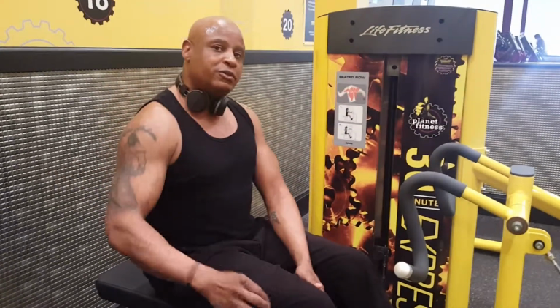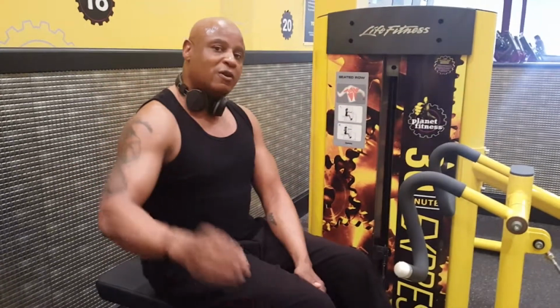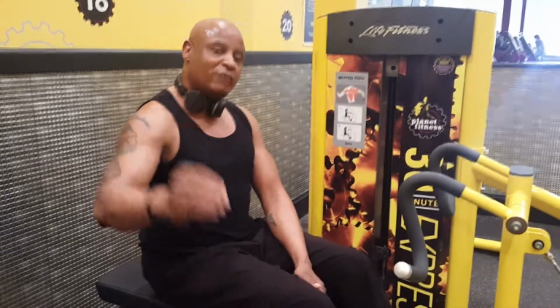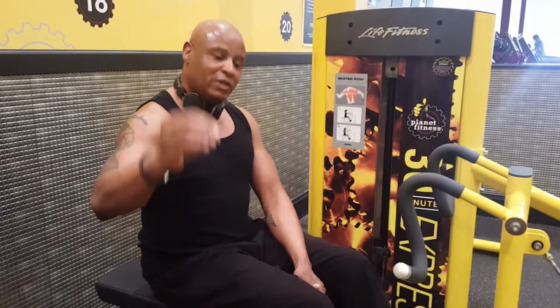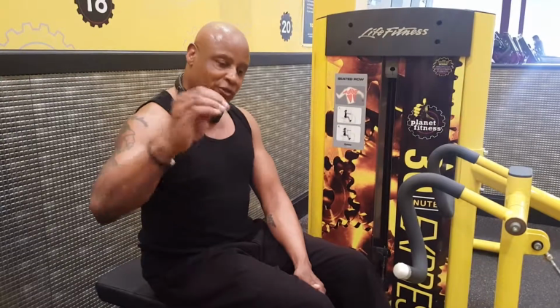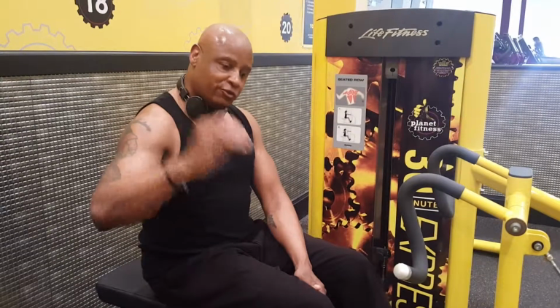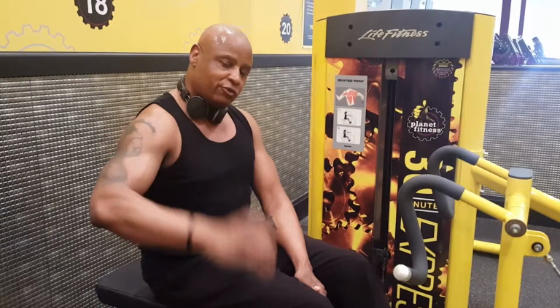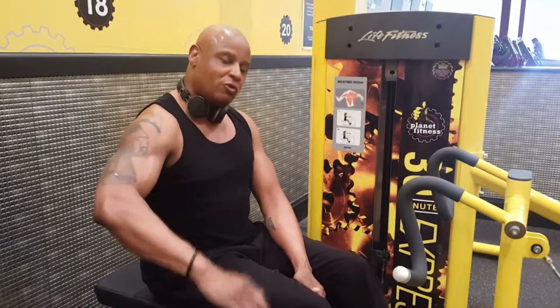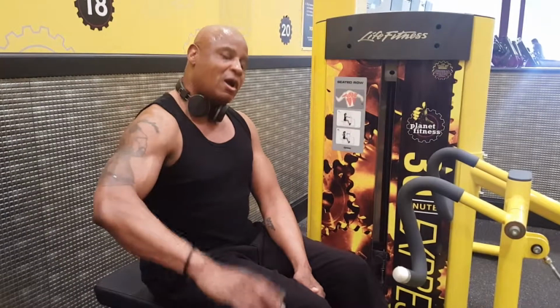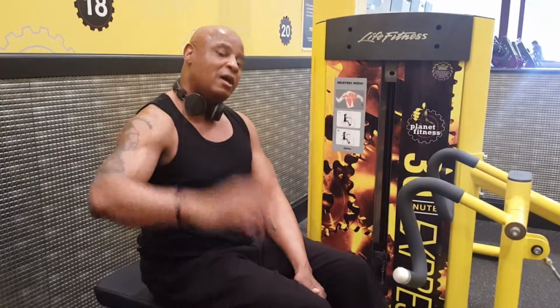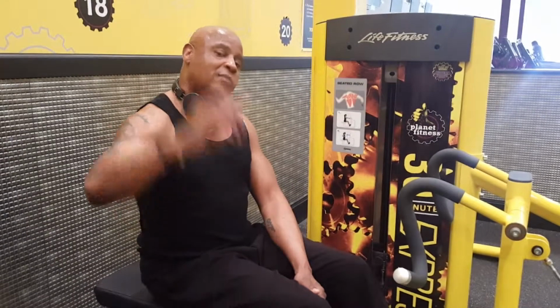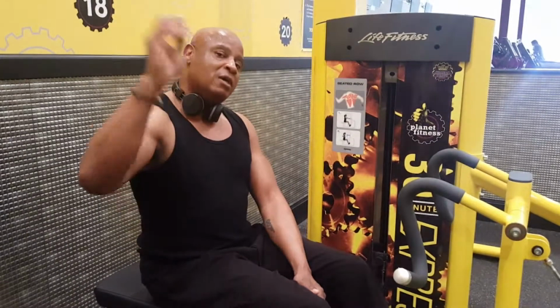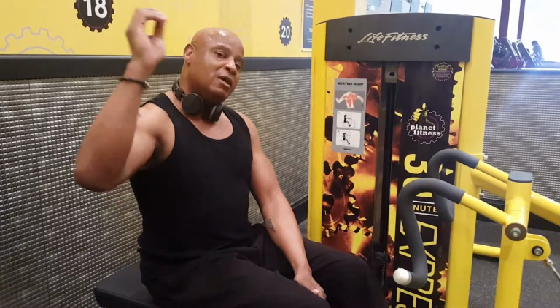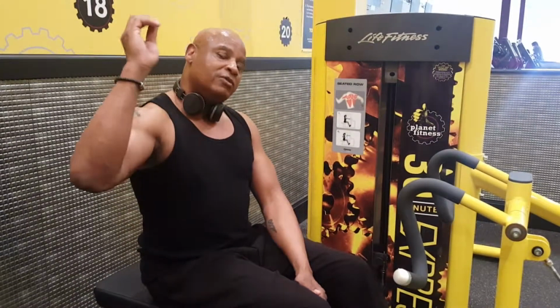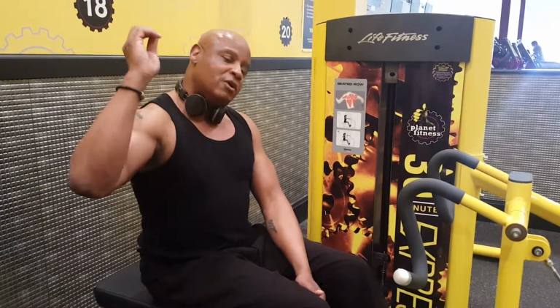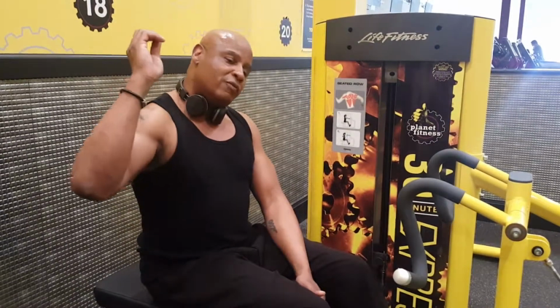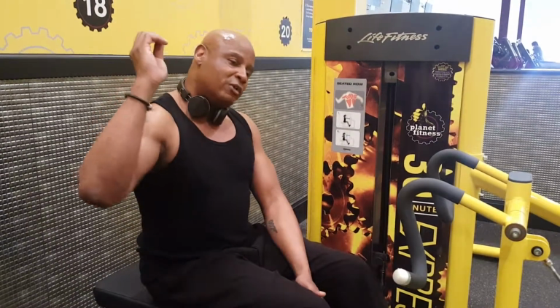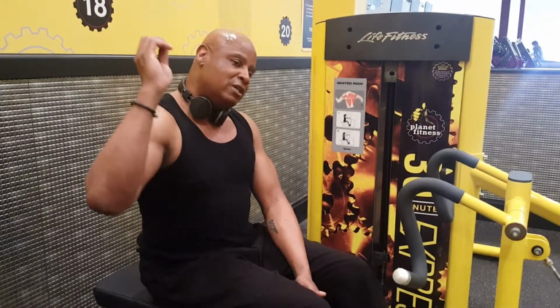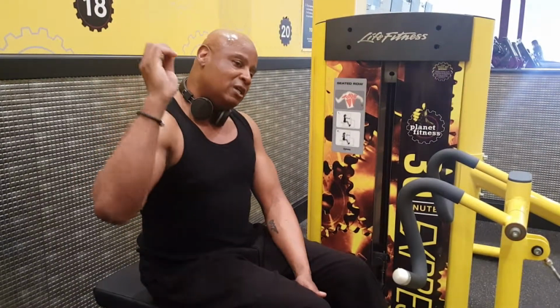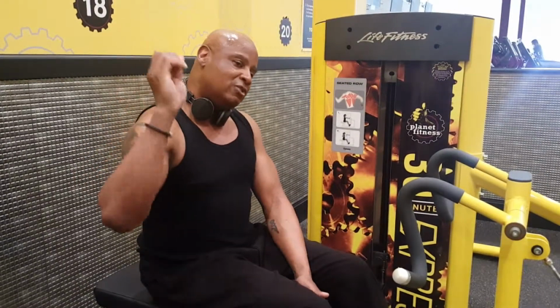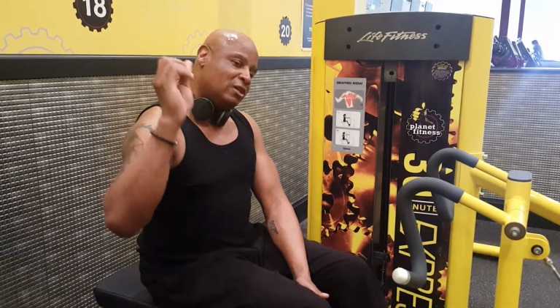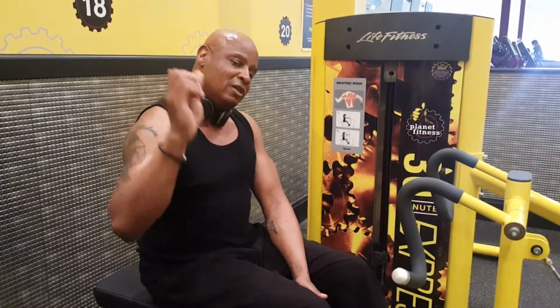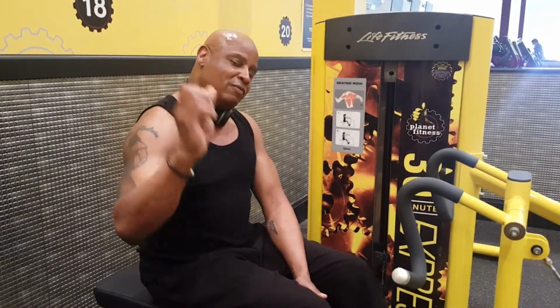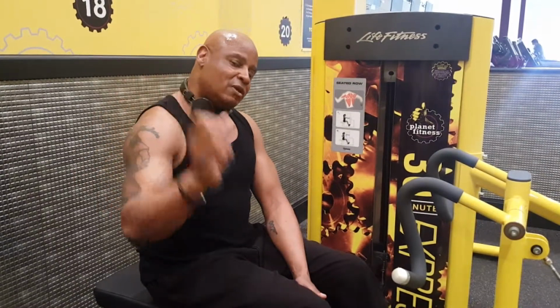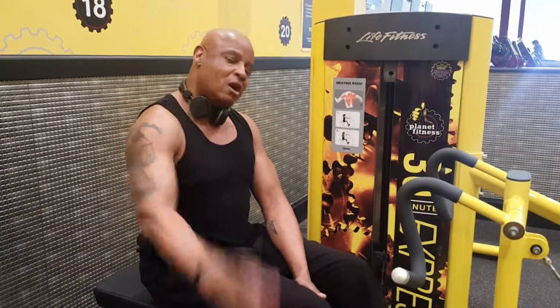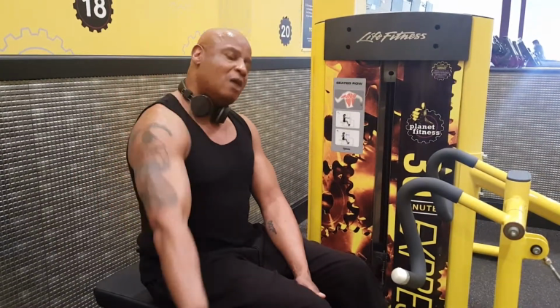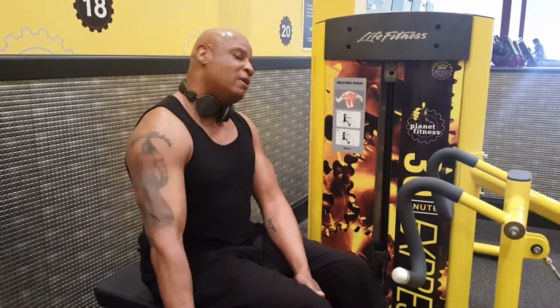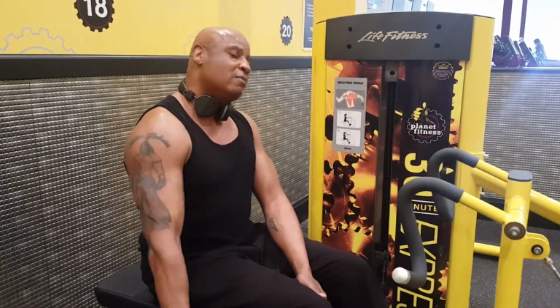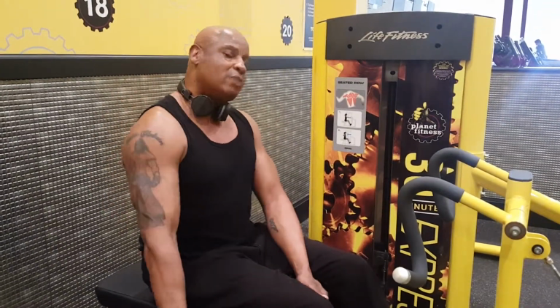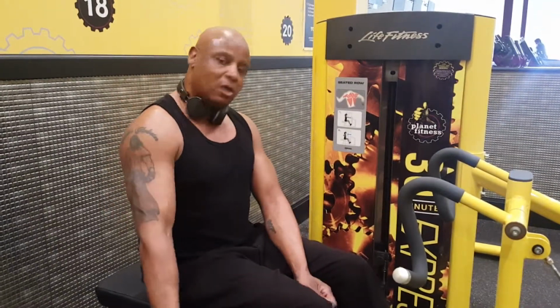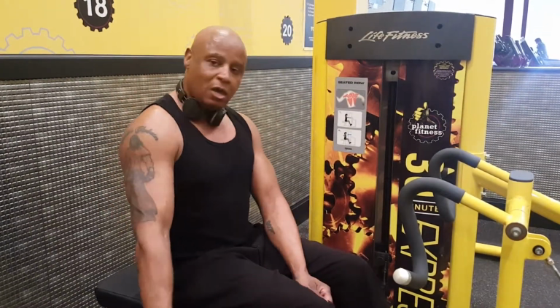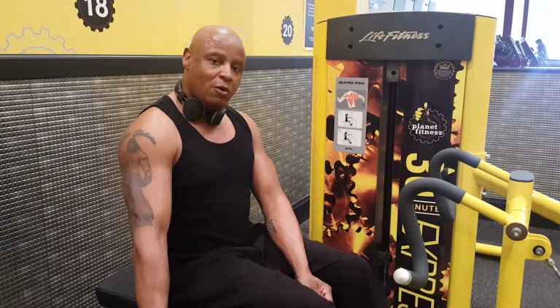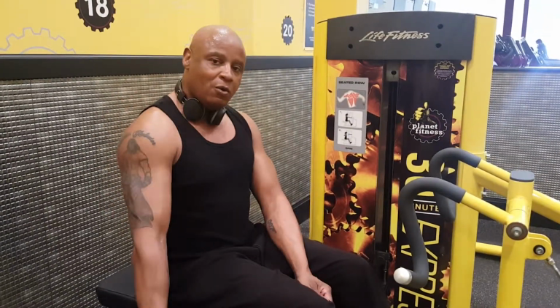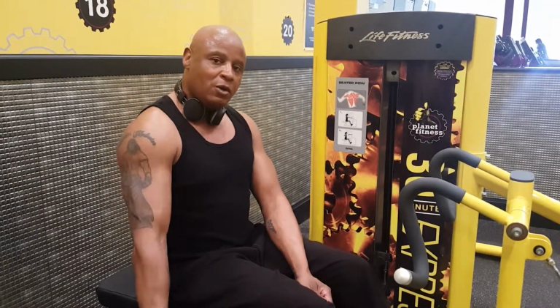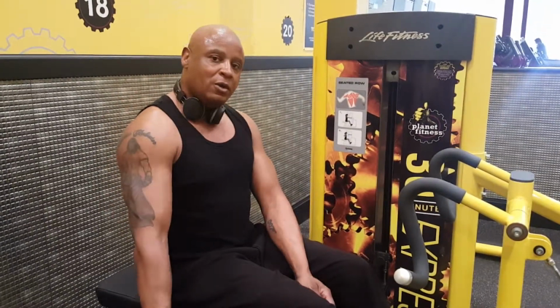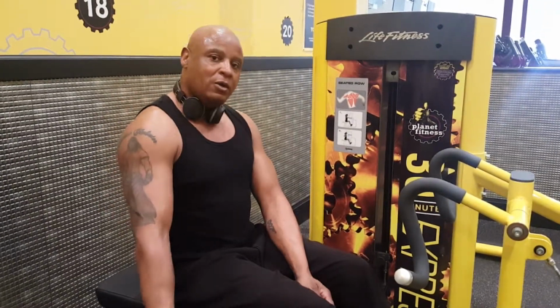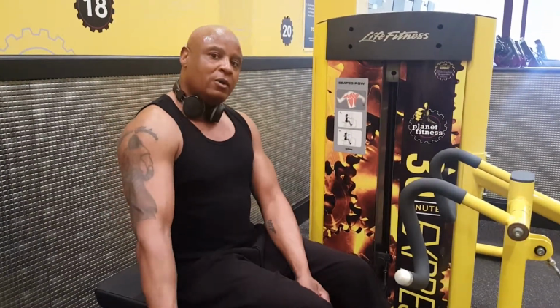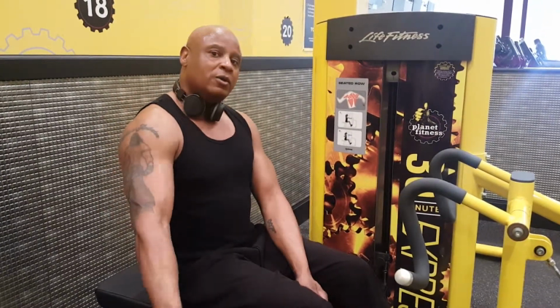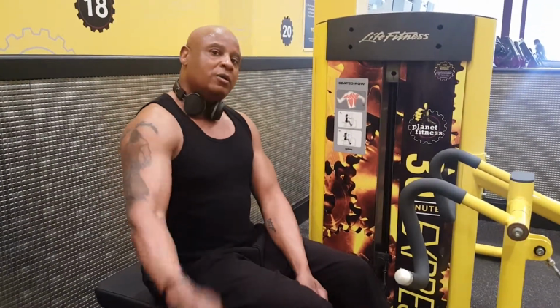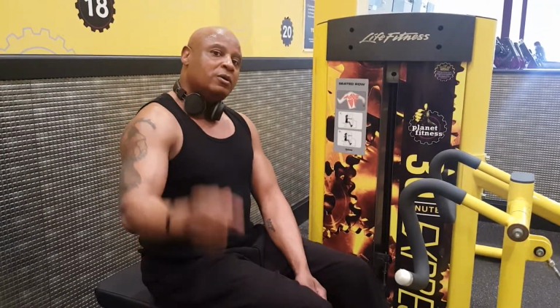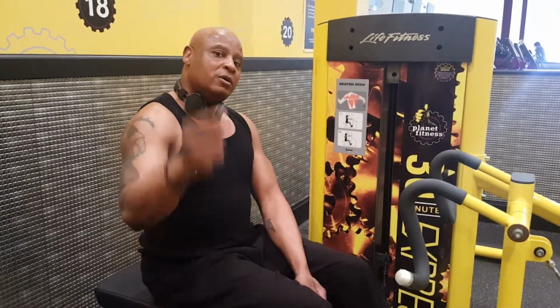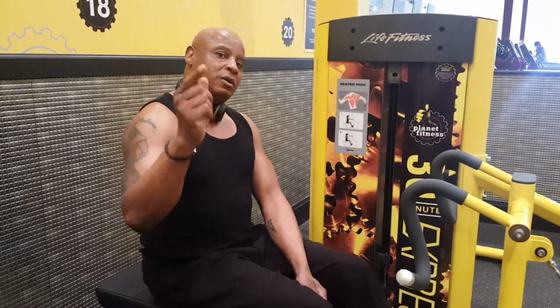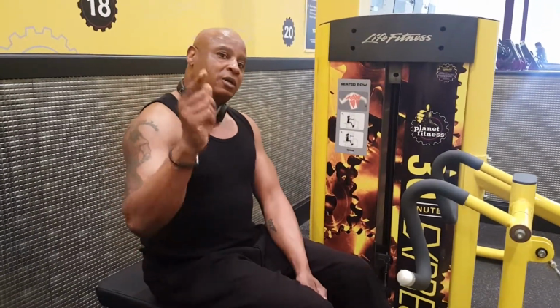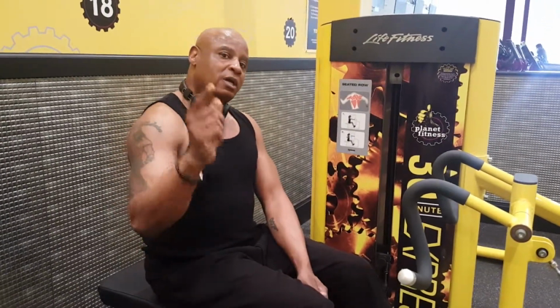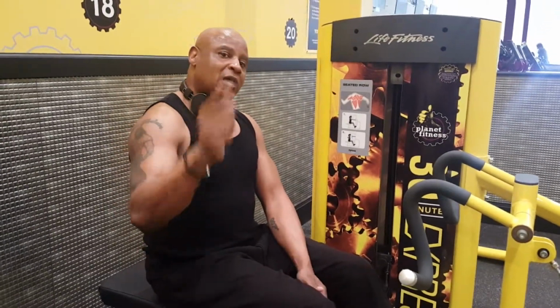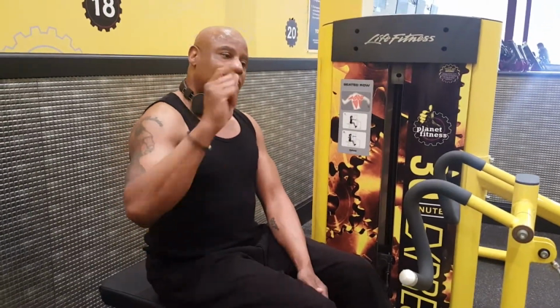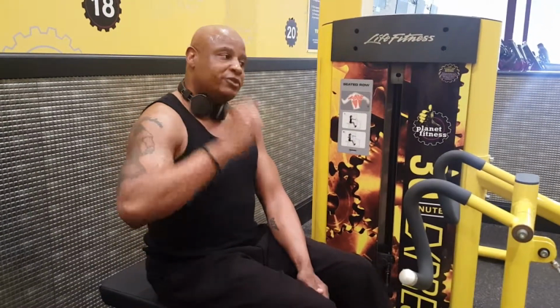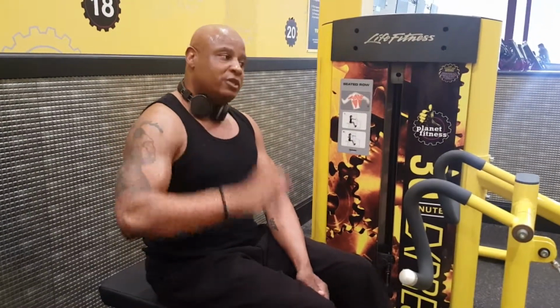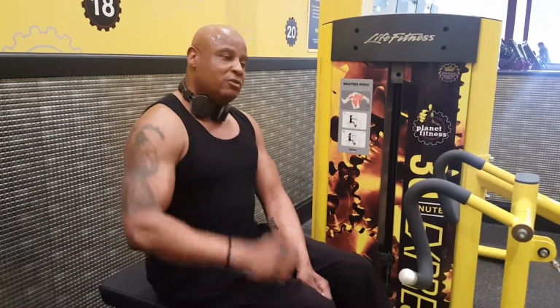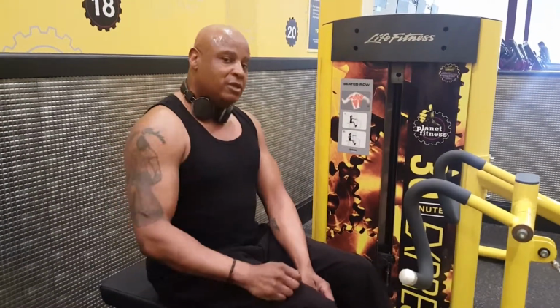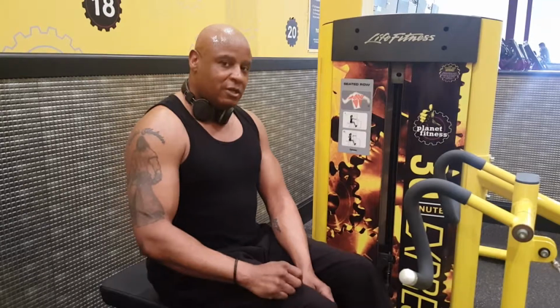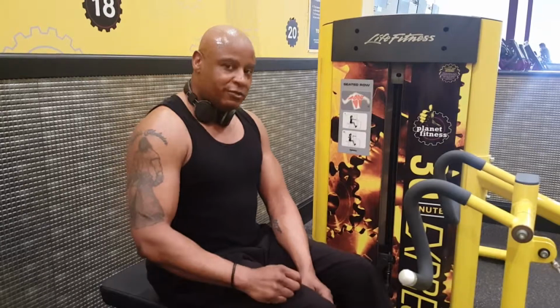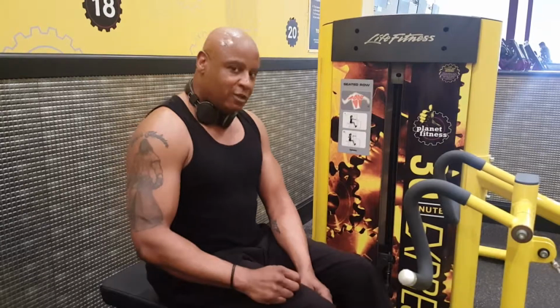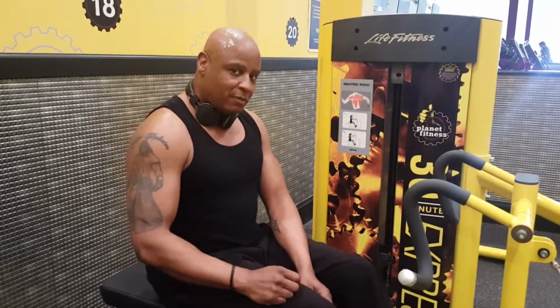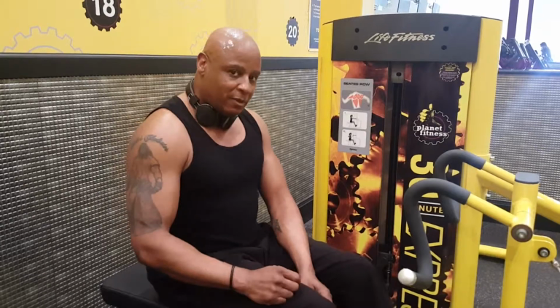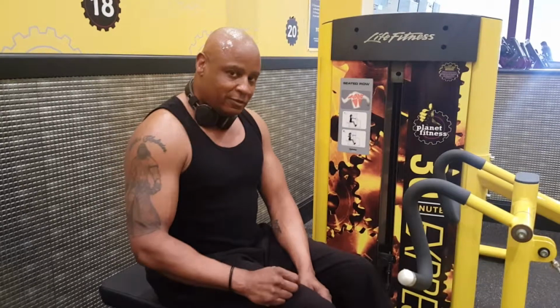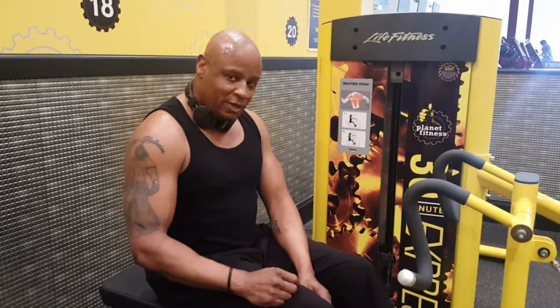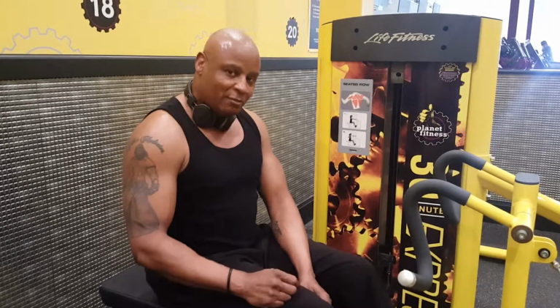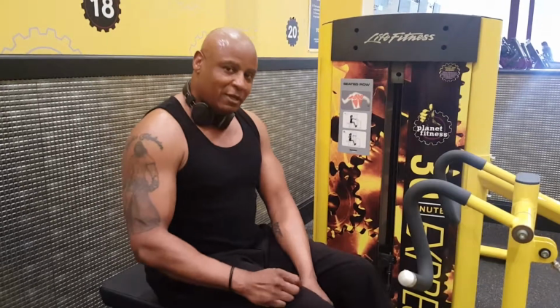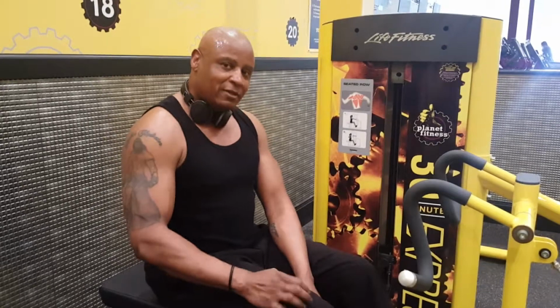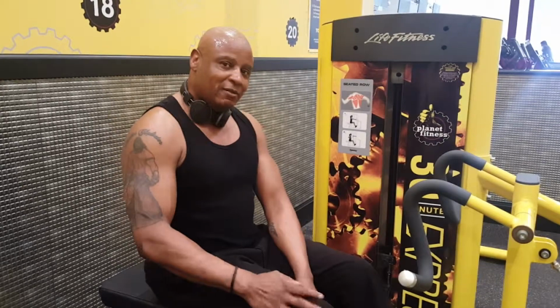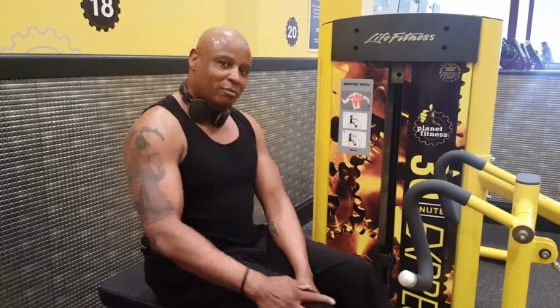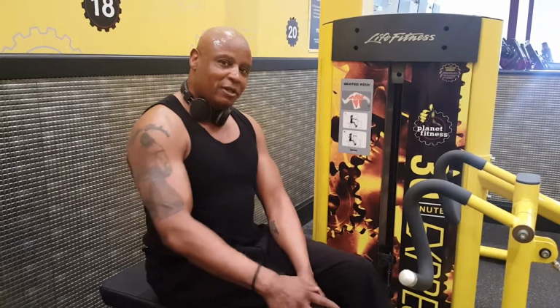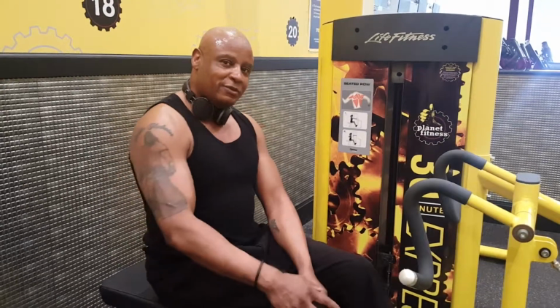Don't forget to subscribe, don't forget to leave a comment below, and I will see you in the next segment. Have a Blessed Day.